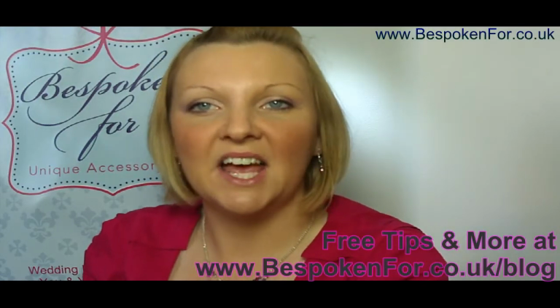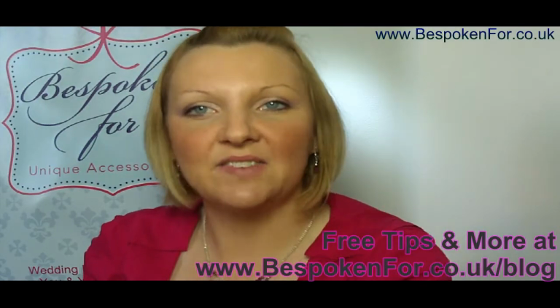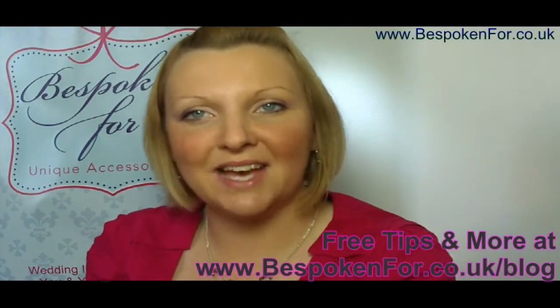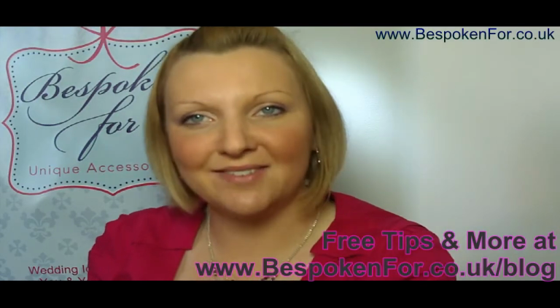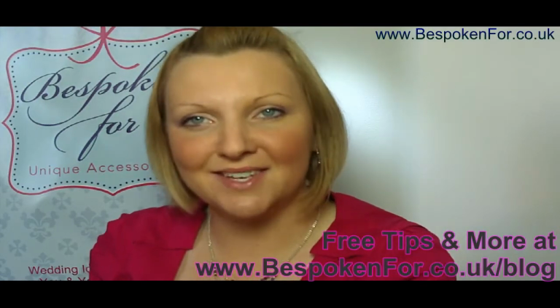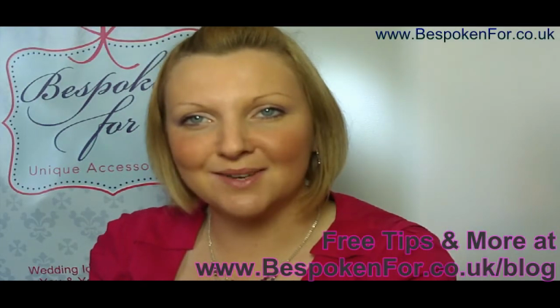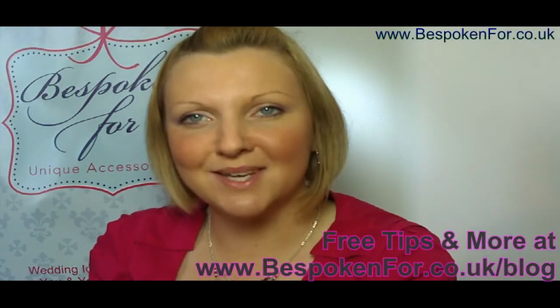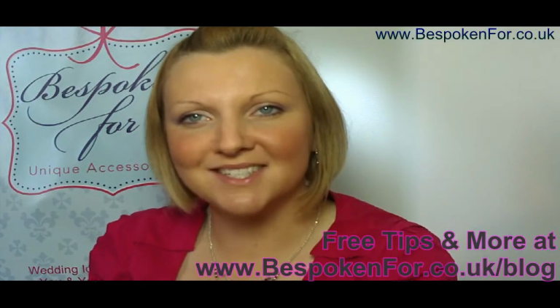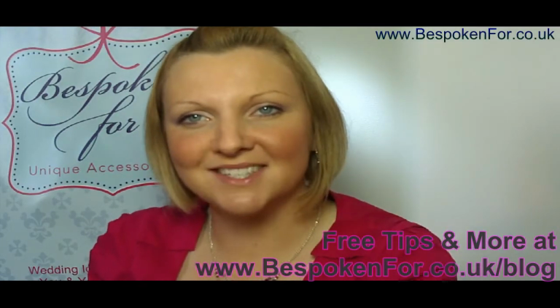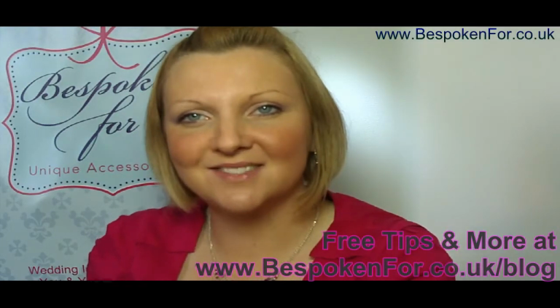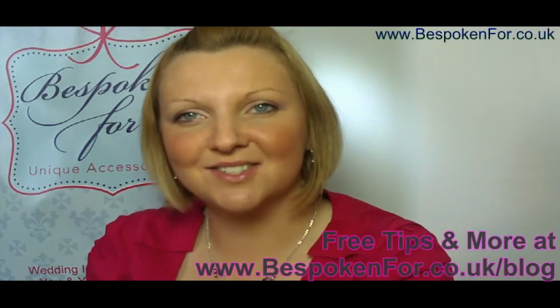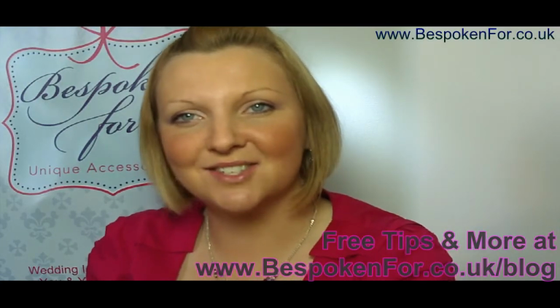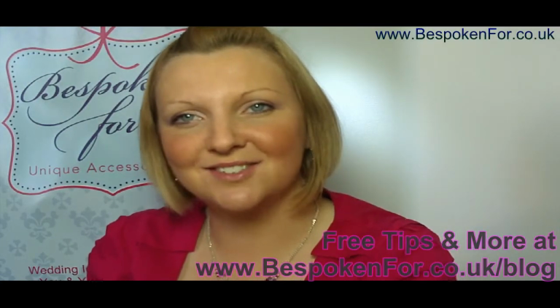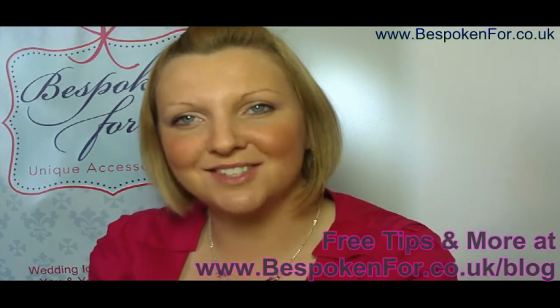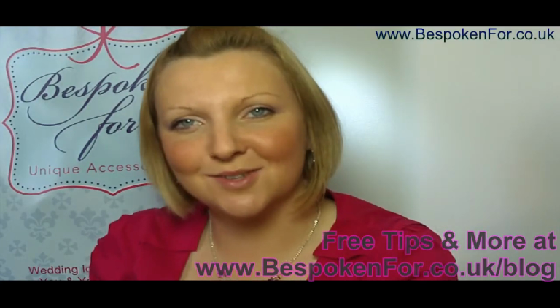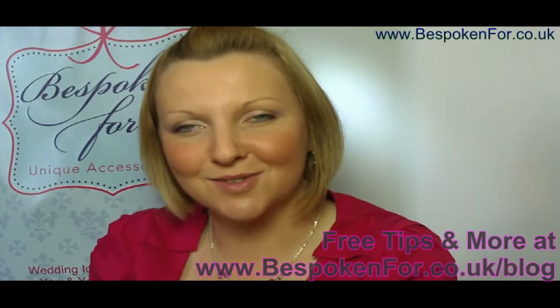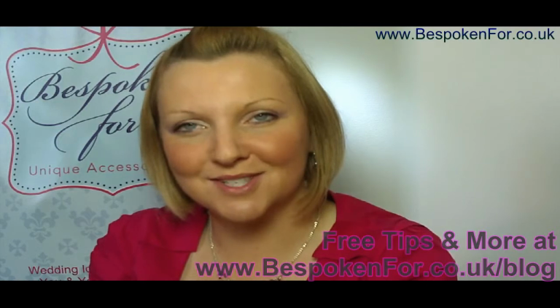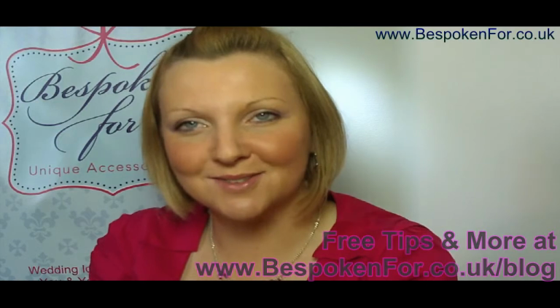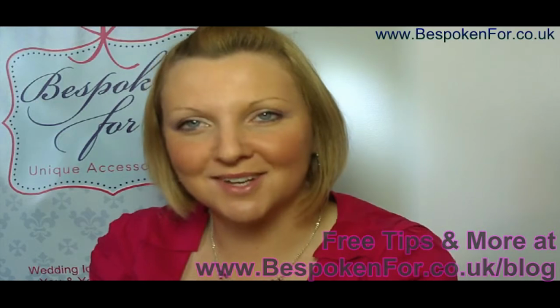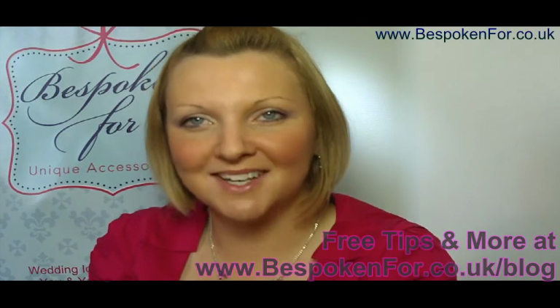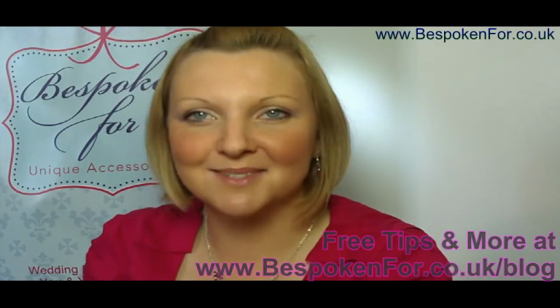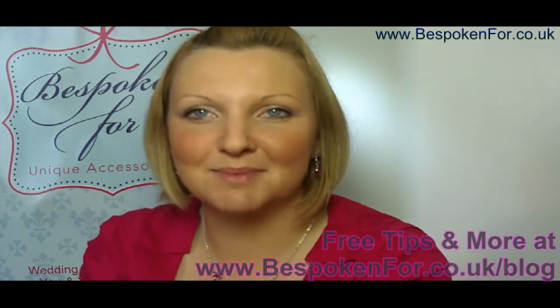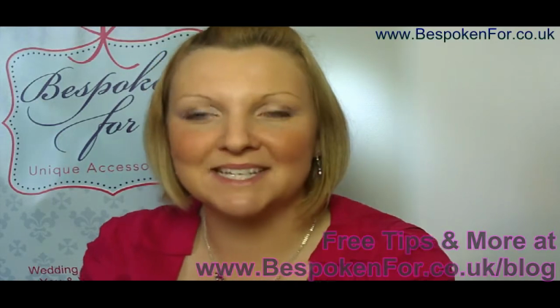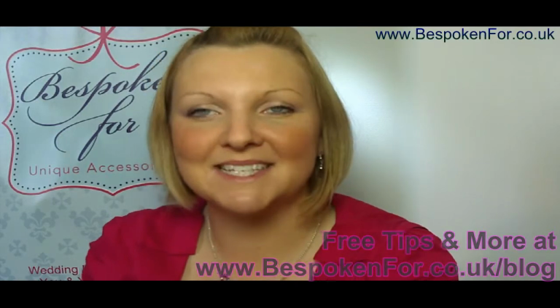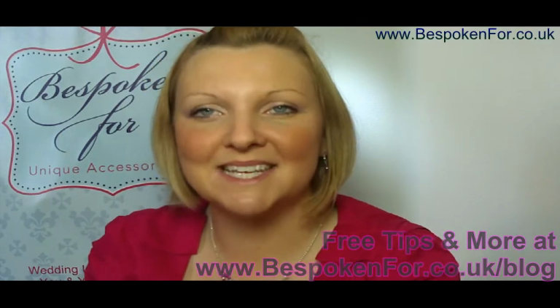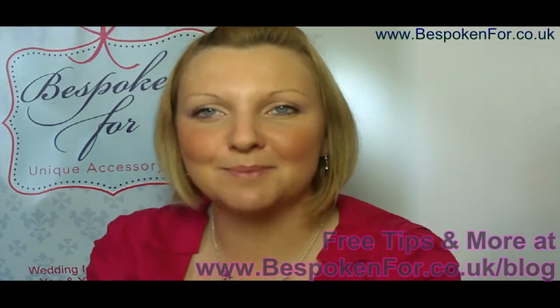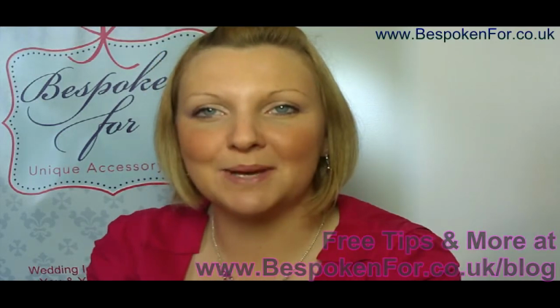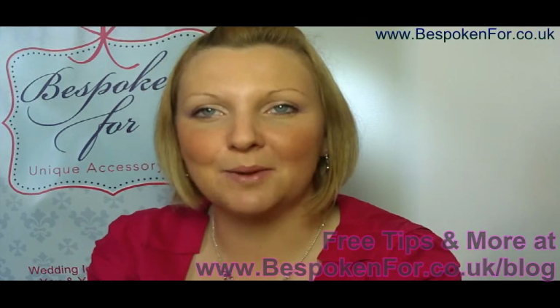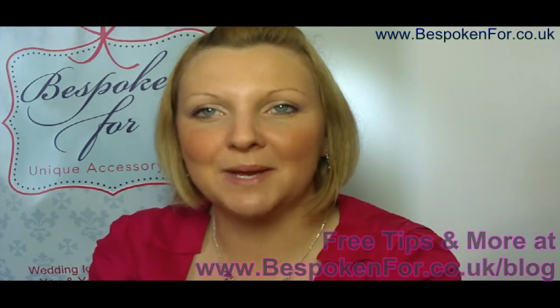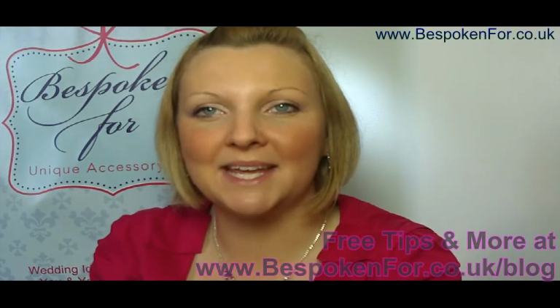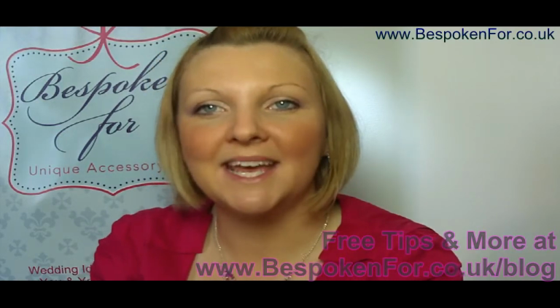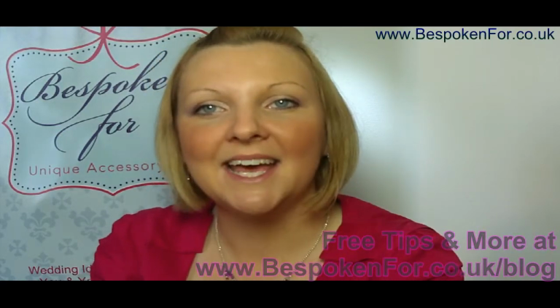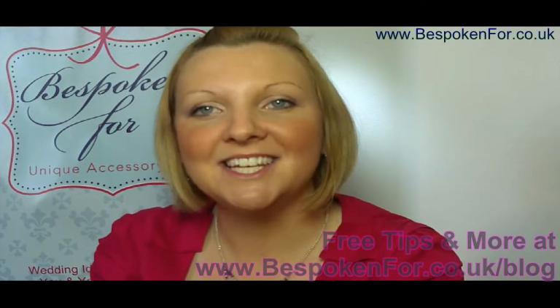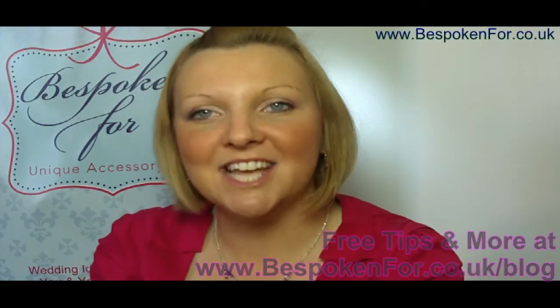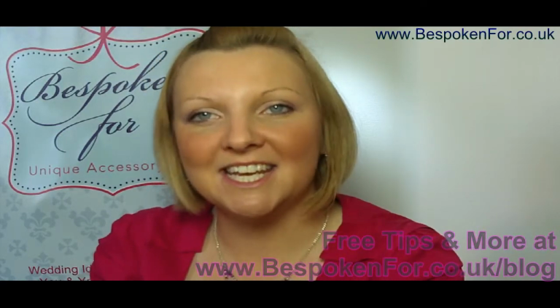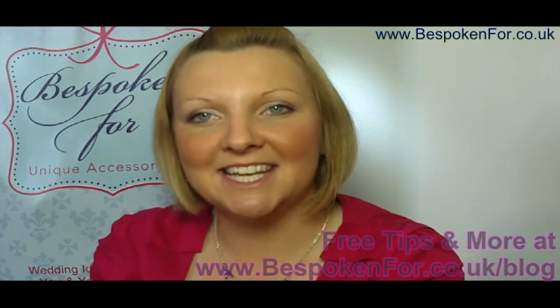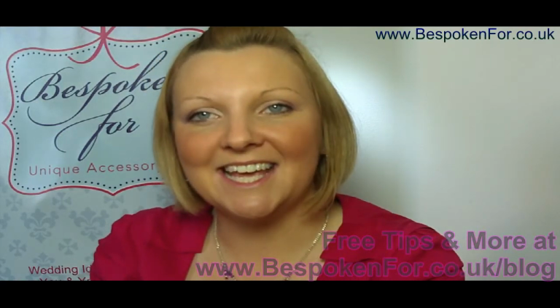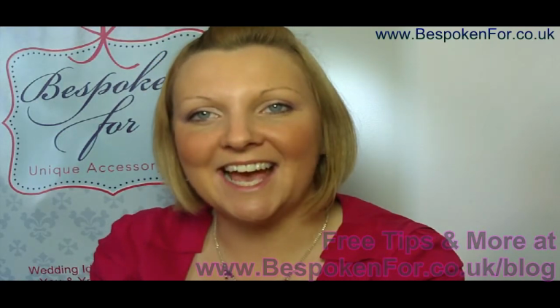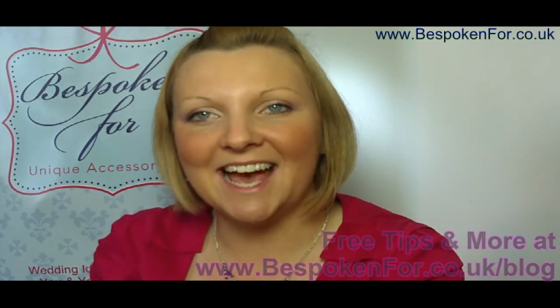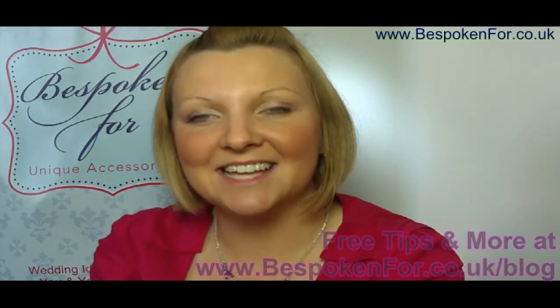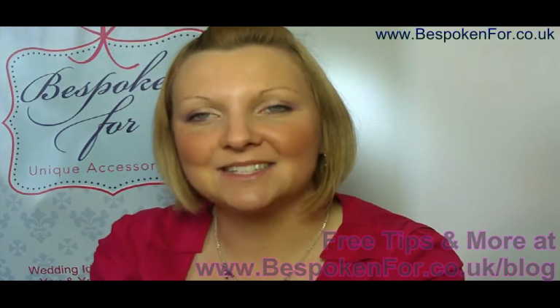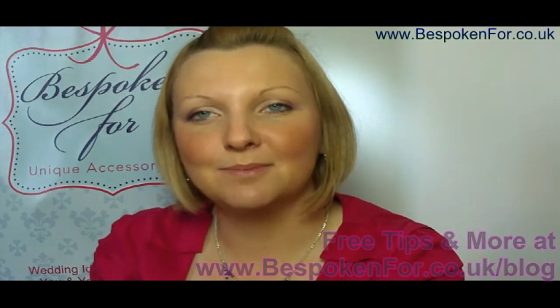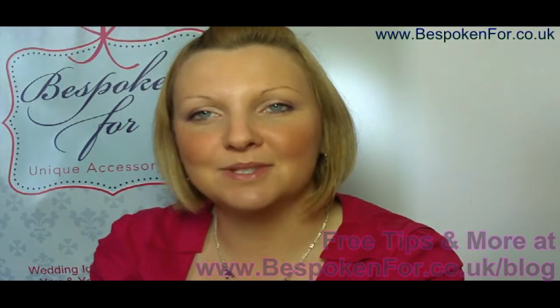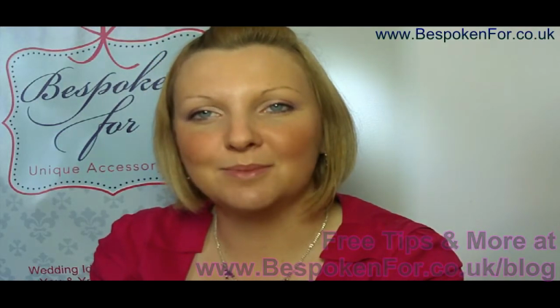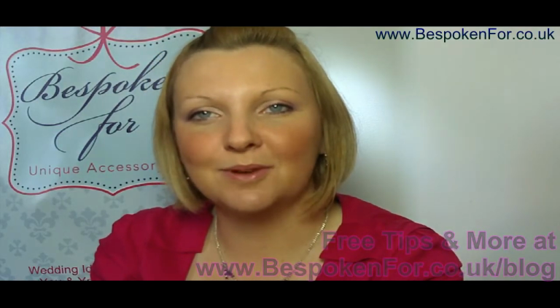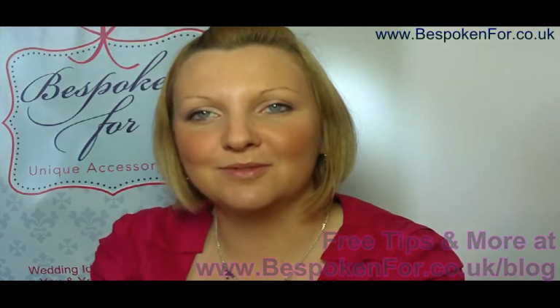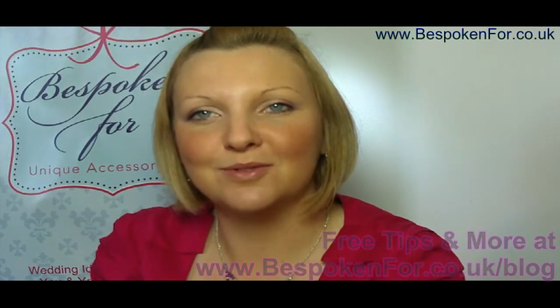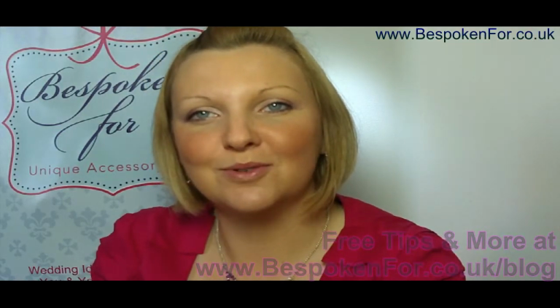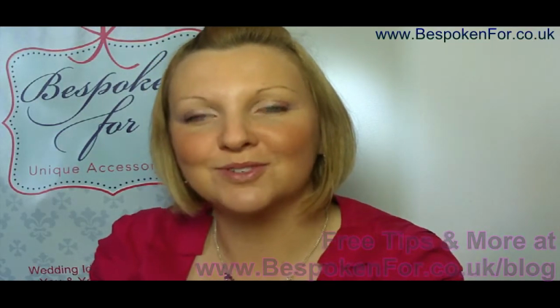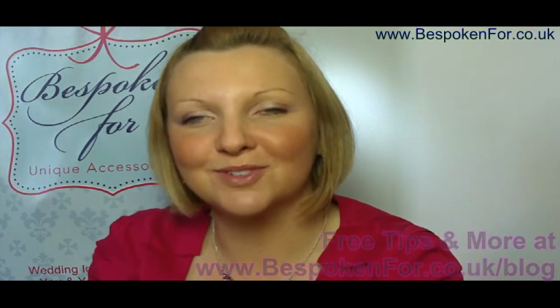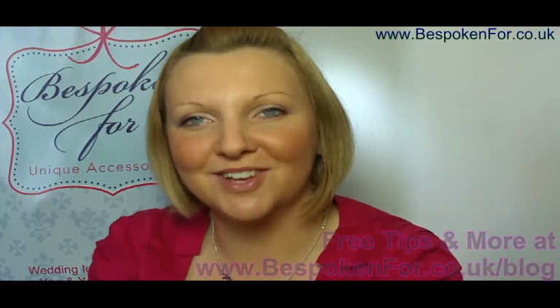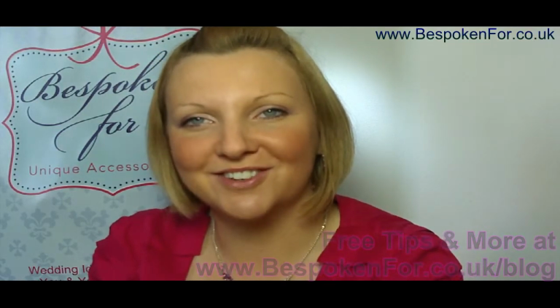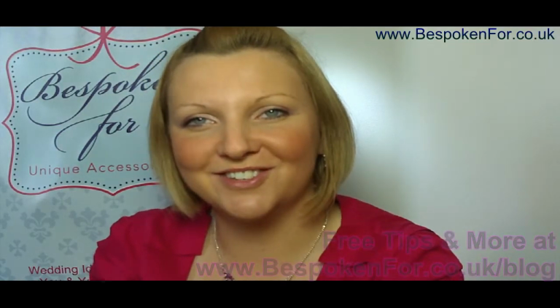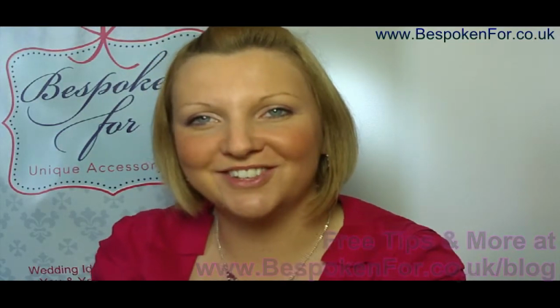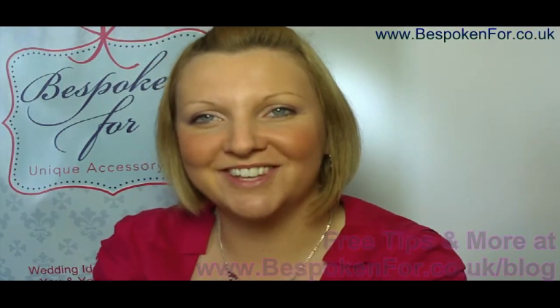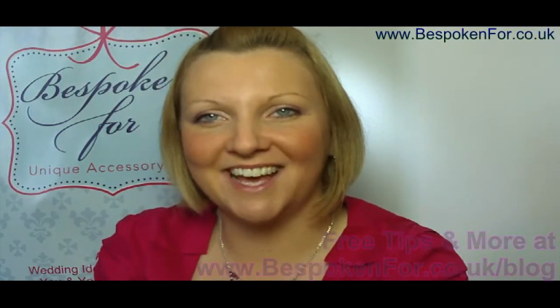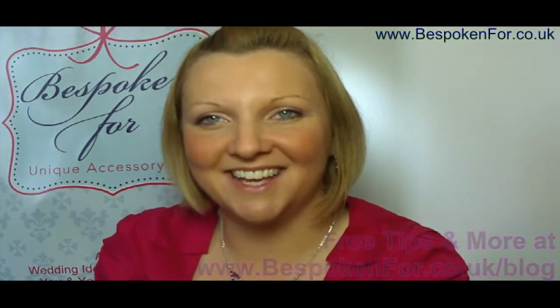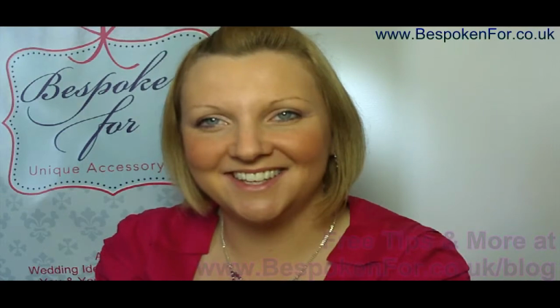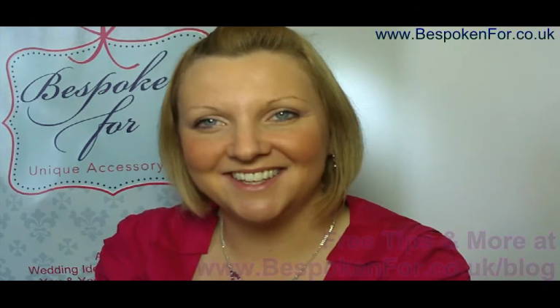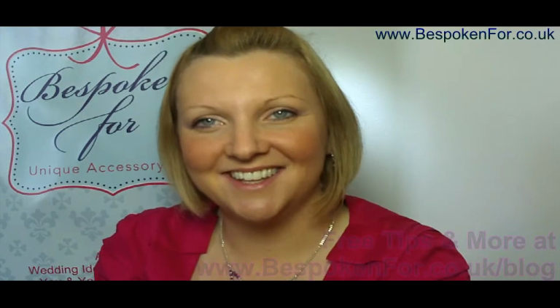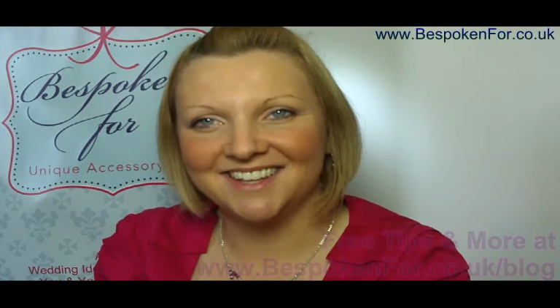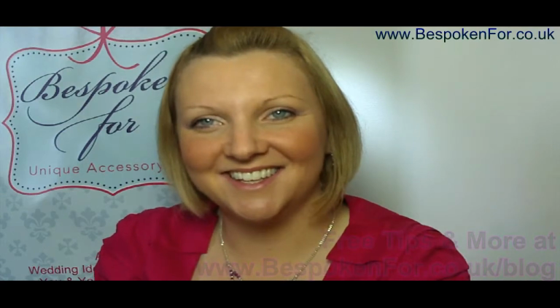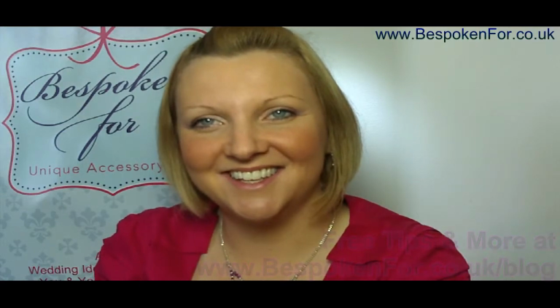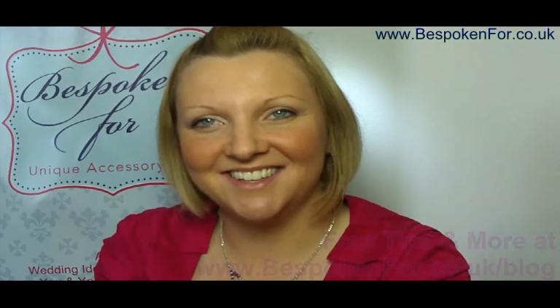If you have any questions for choosing your crystal colours, please email me at jenny@thespokenfor.co.uk. Thank you.